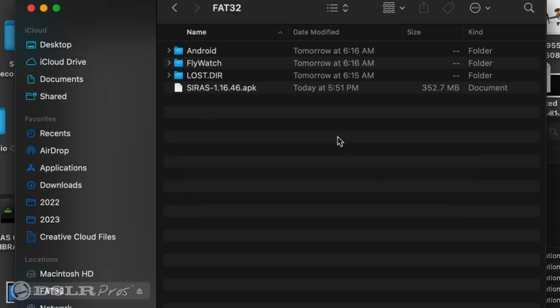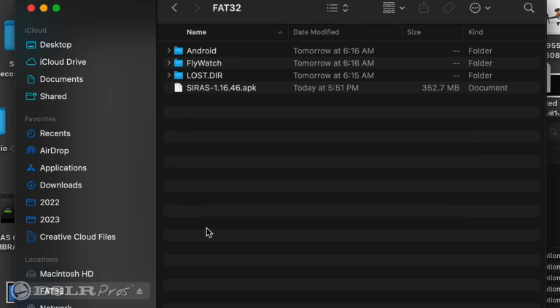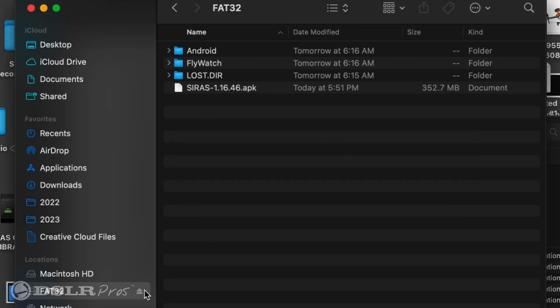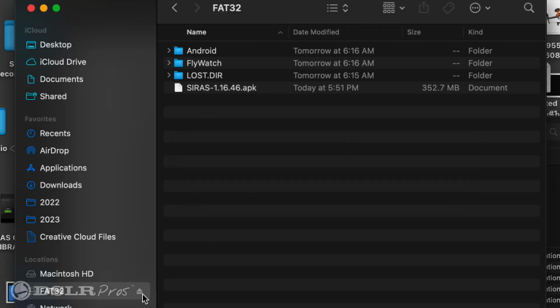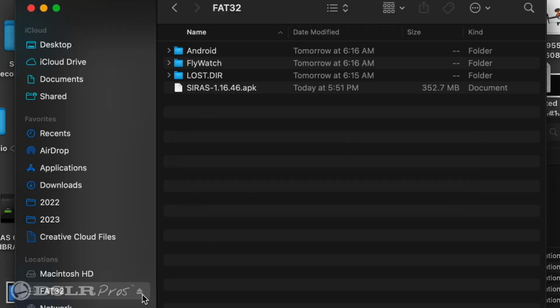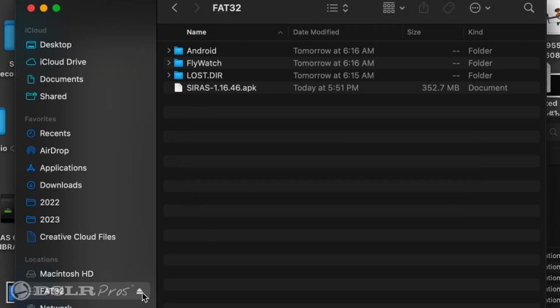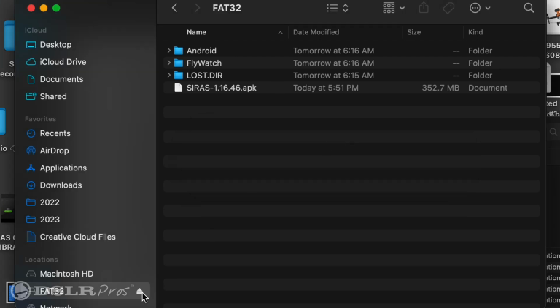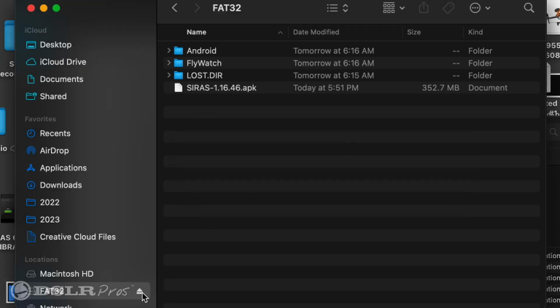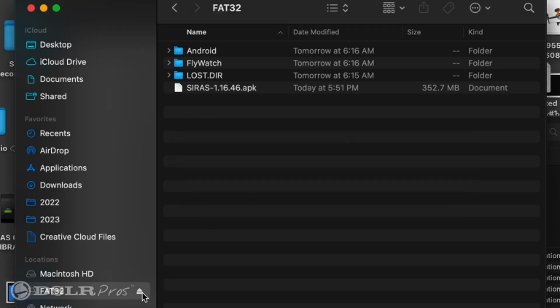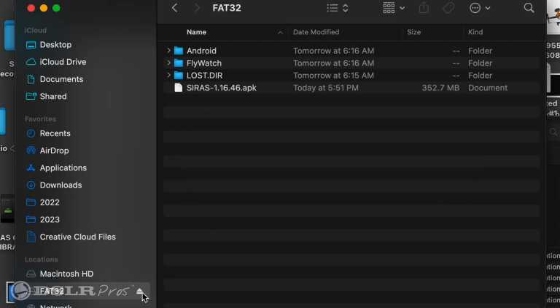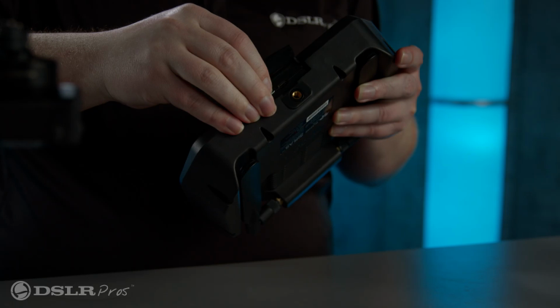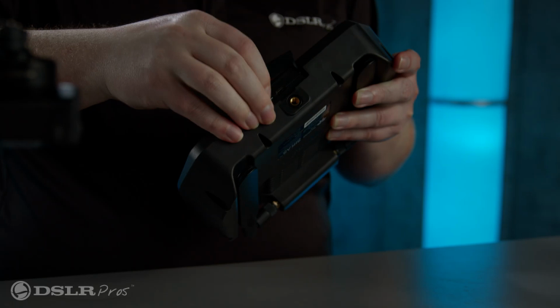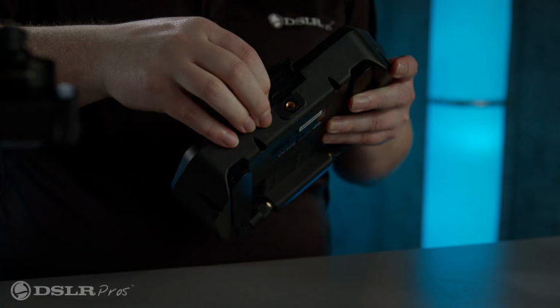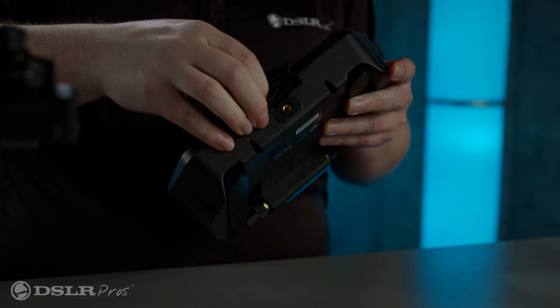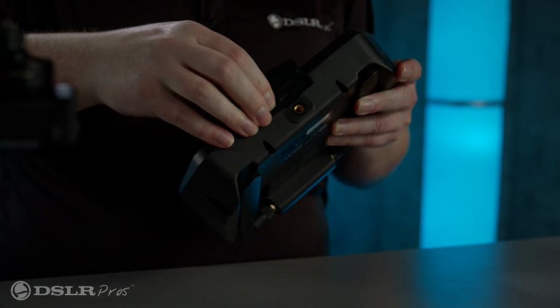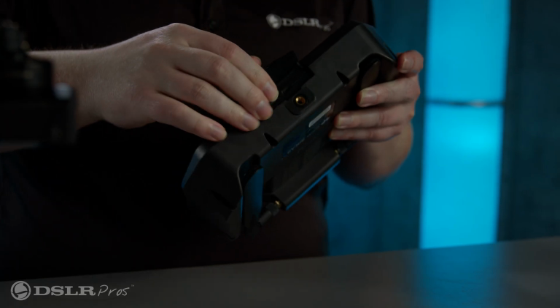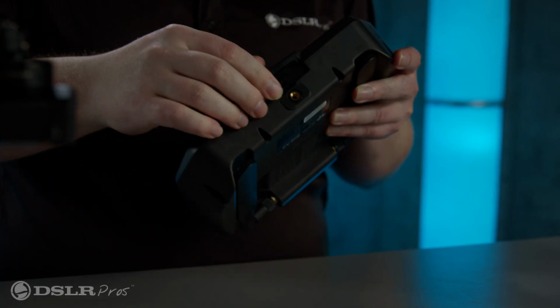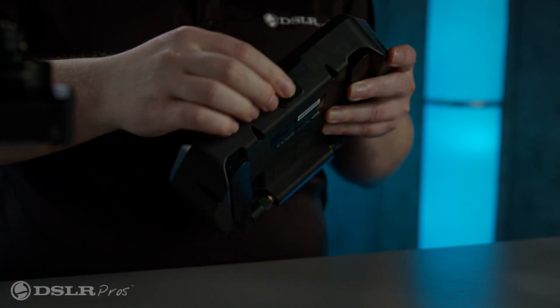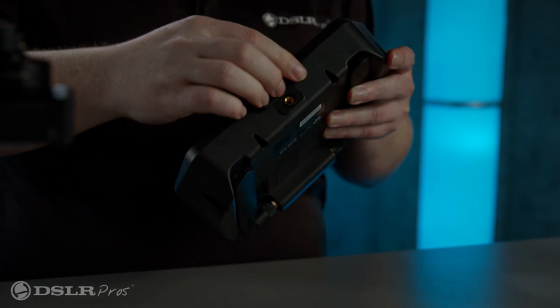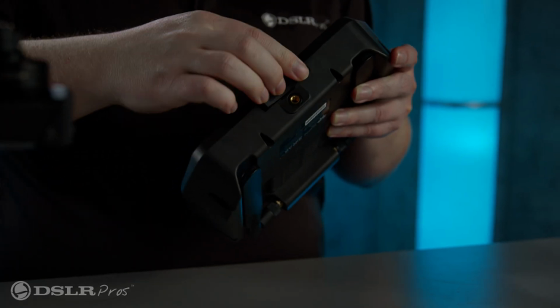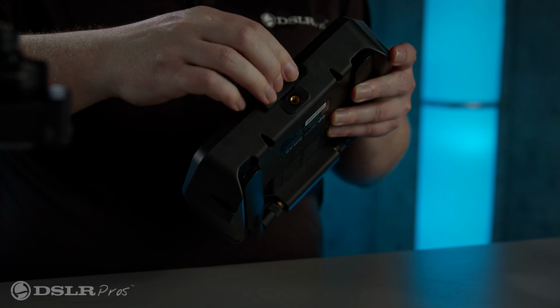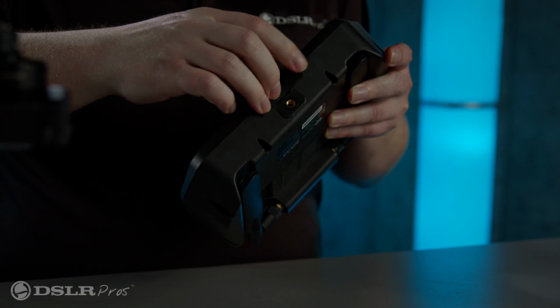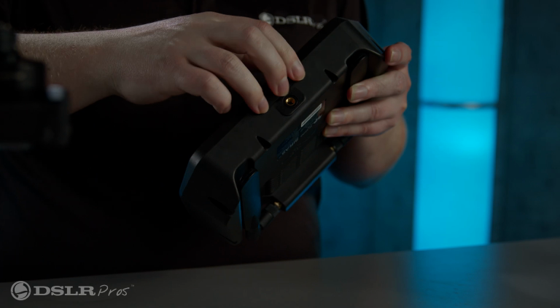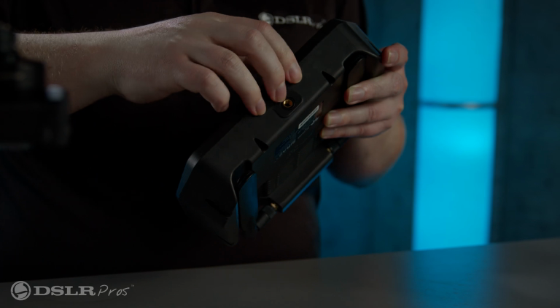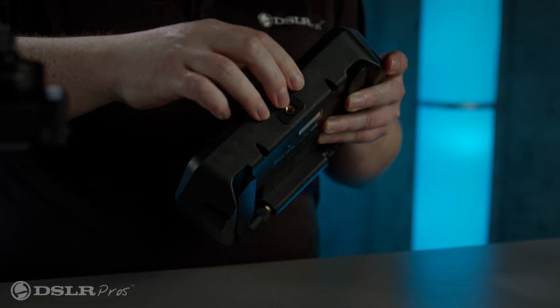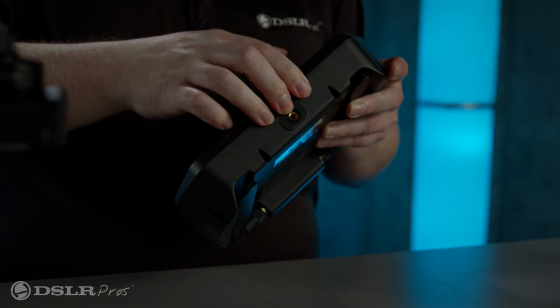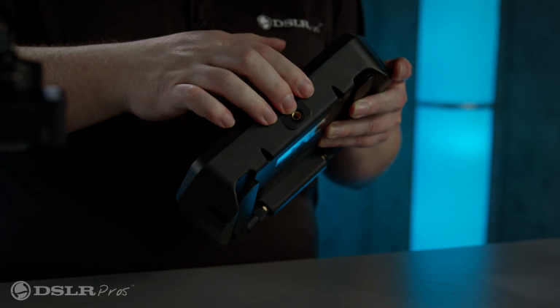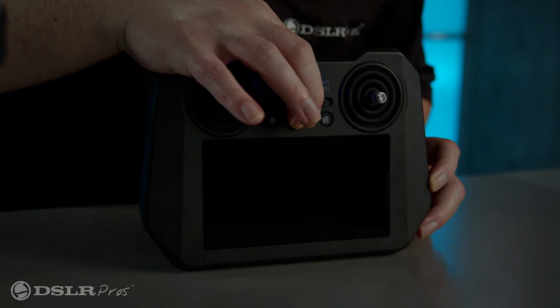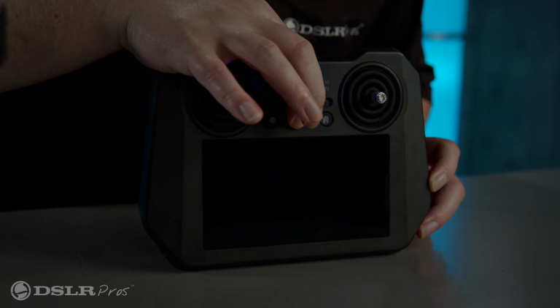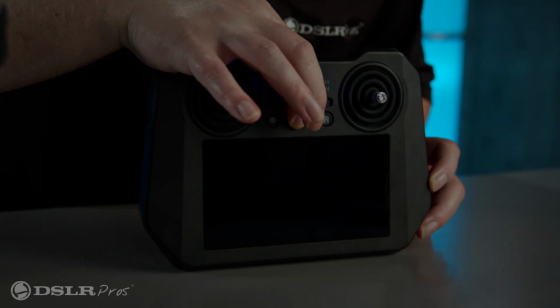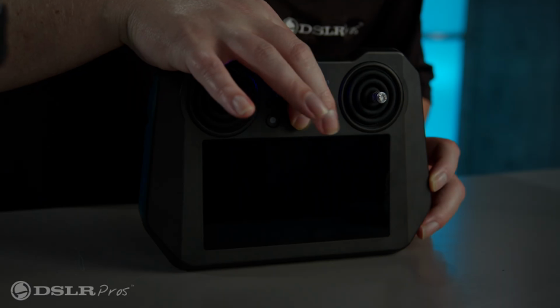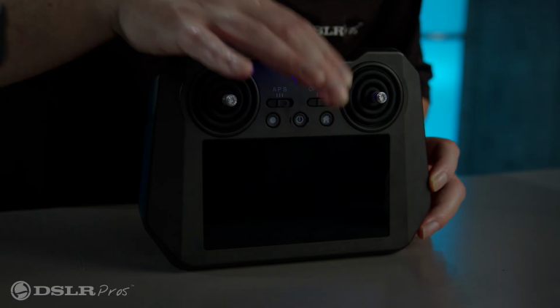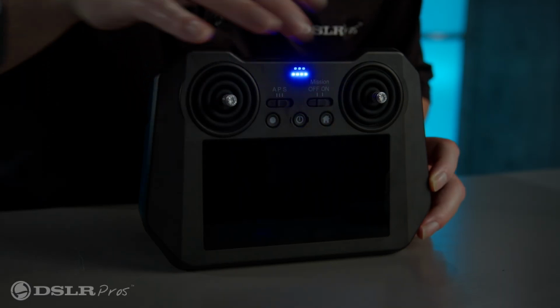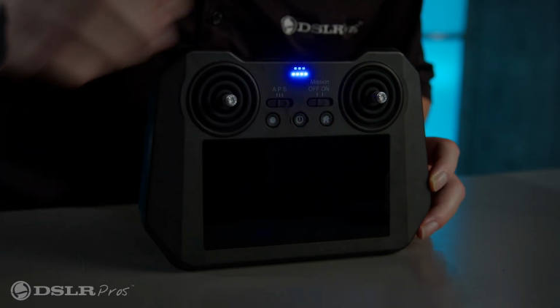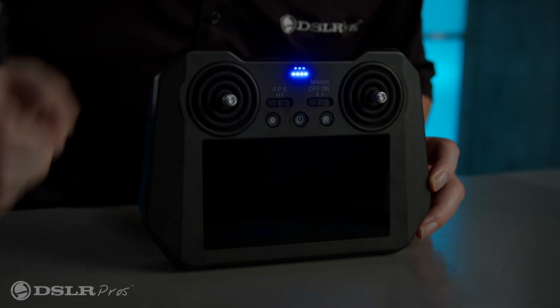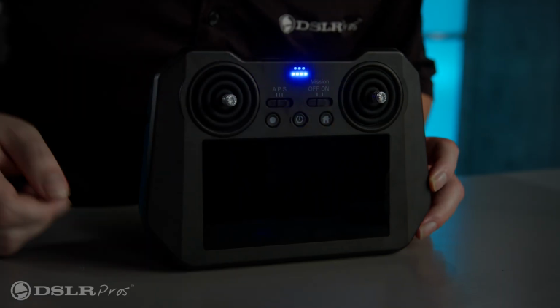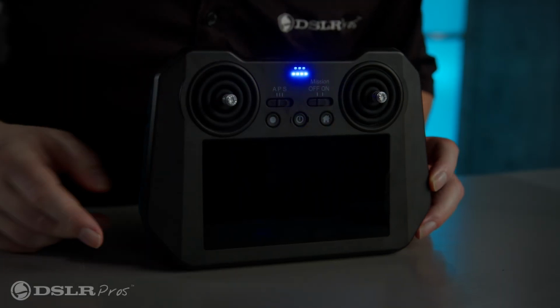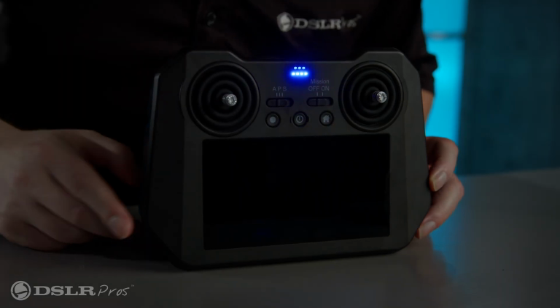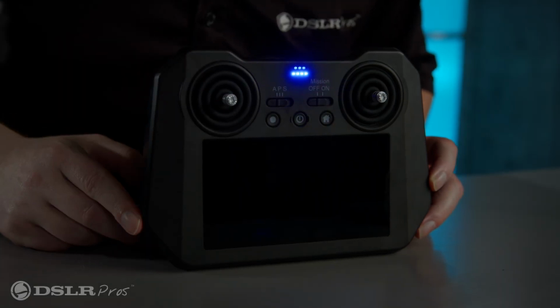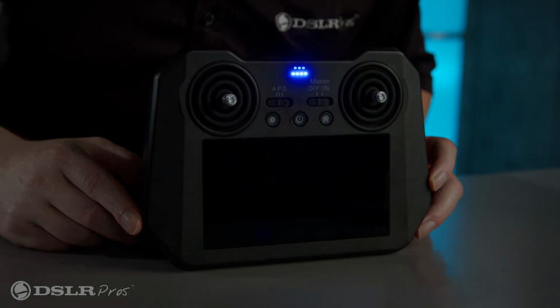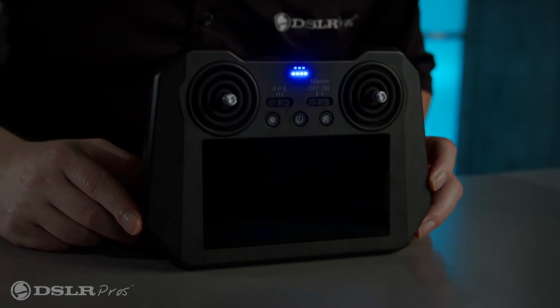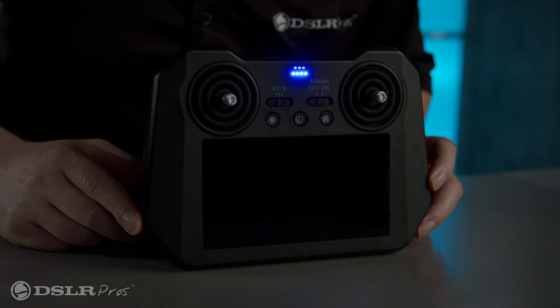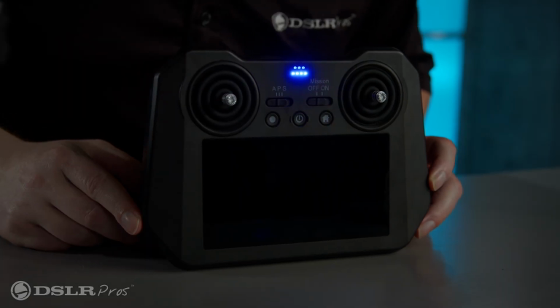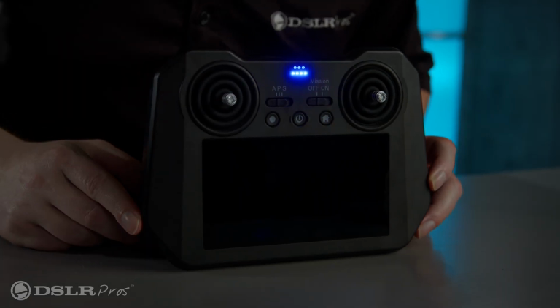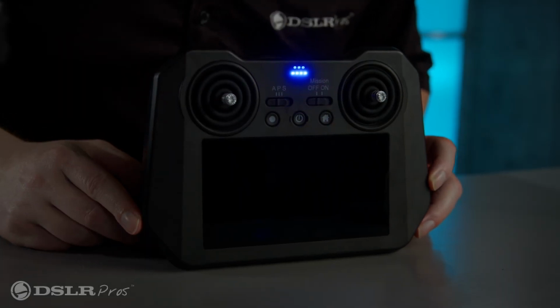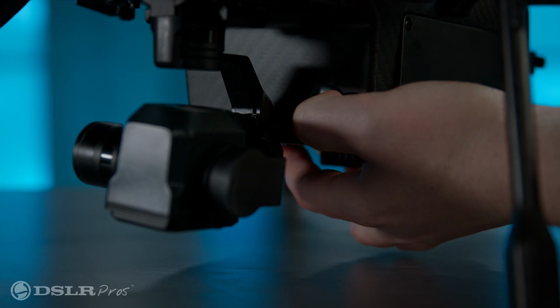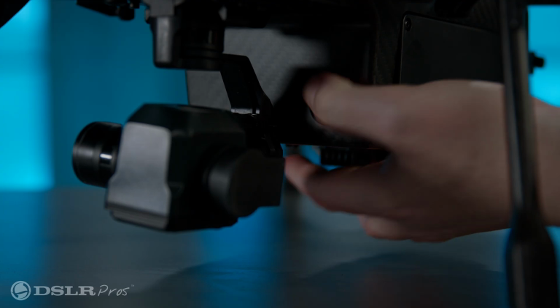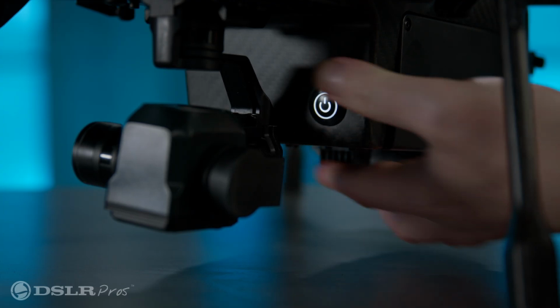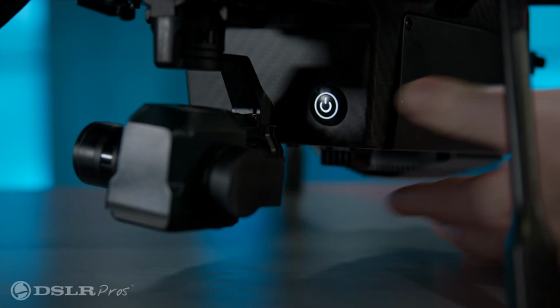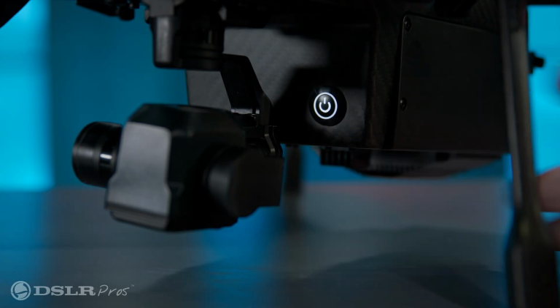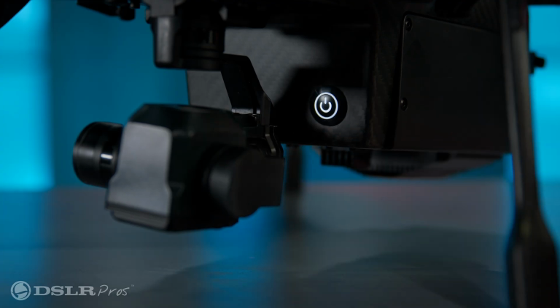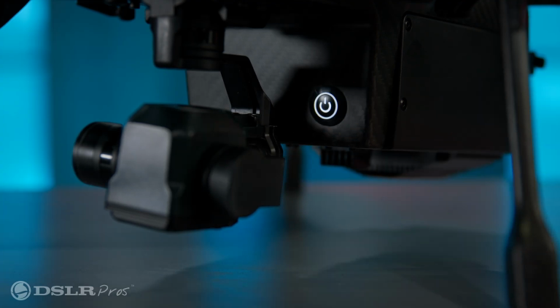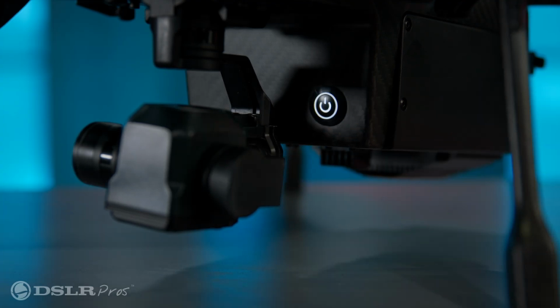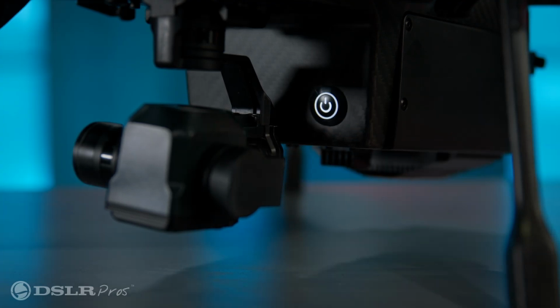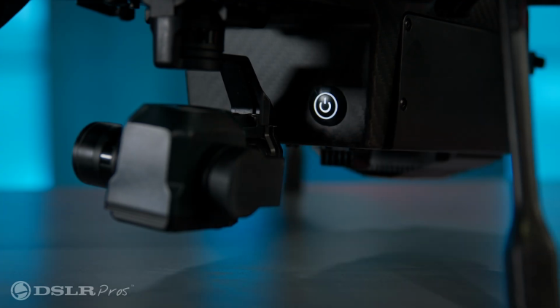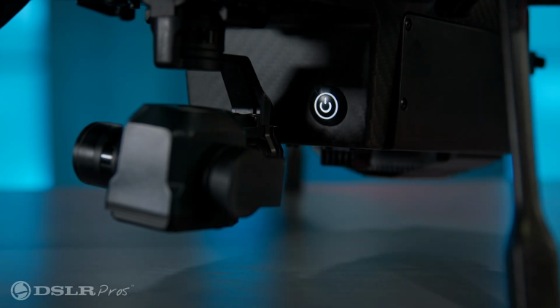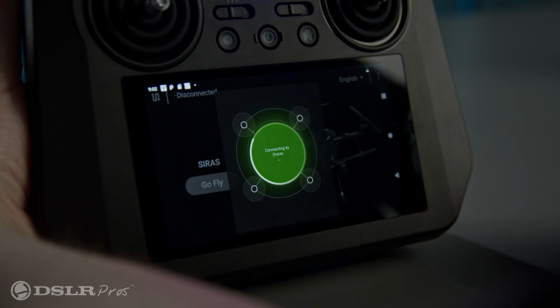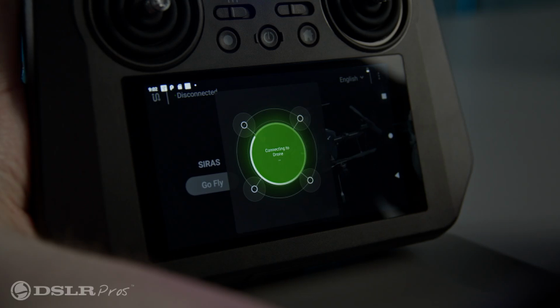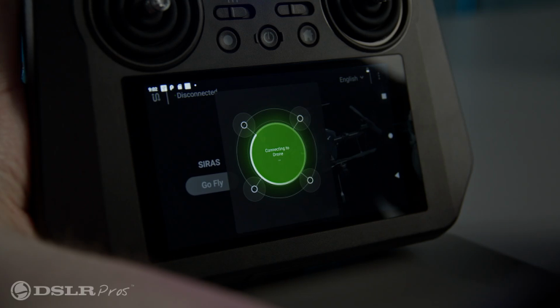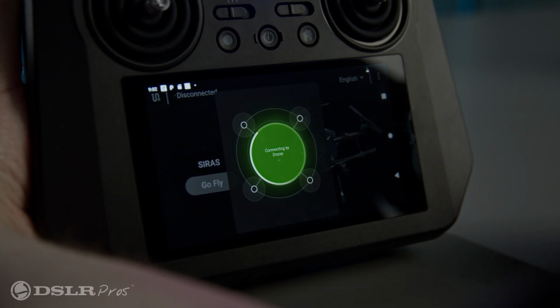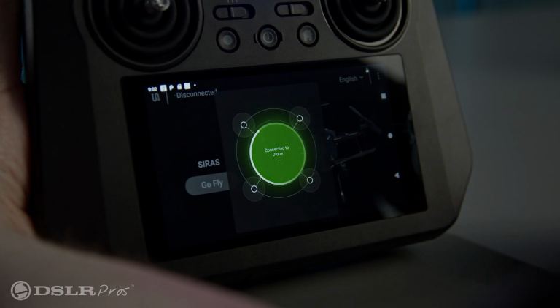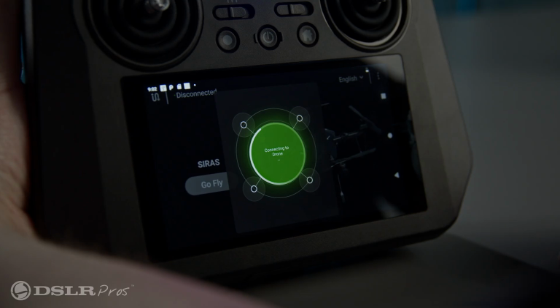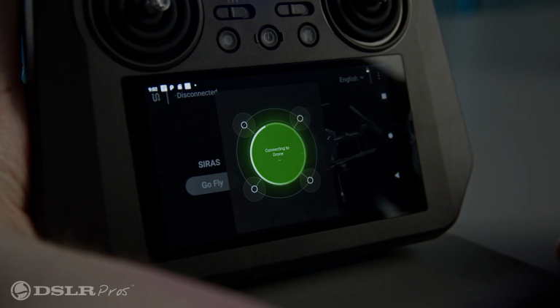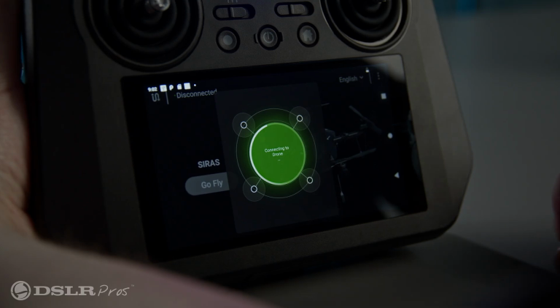Insert the microSD card back into the controller. Now turn on the controller, then the airframe, and wait for them to connect.